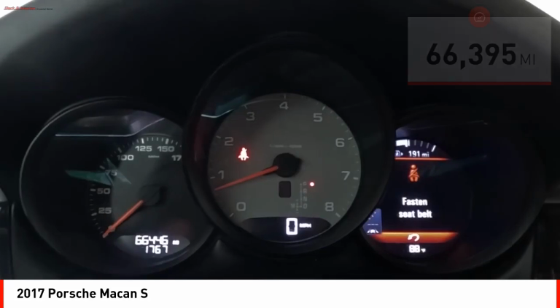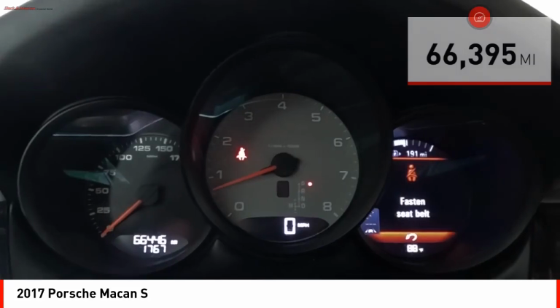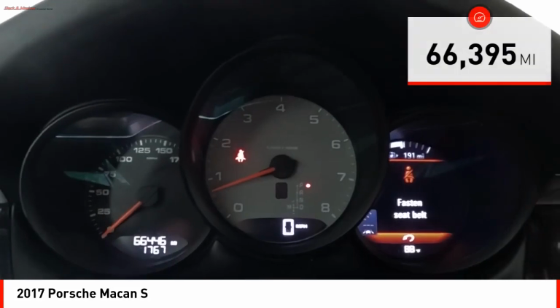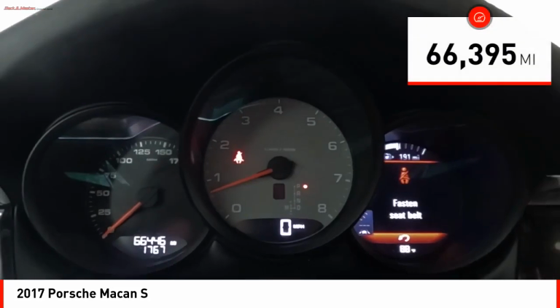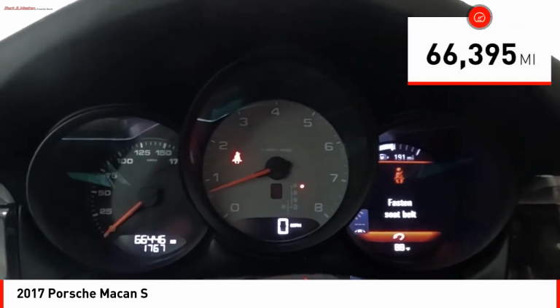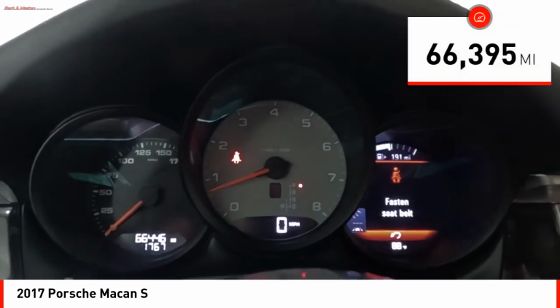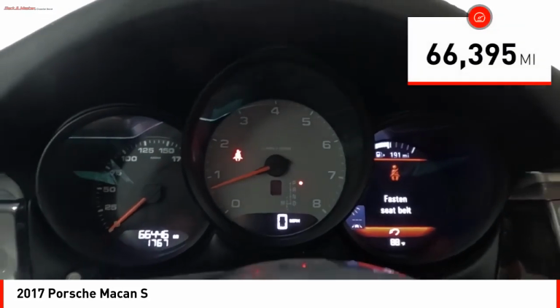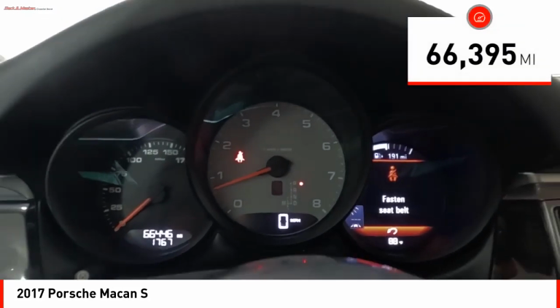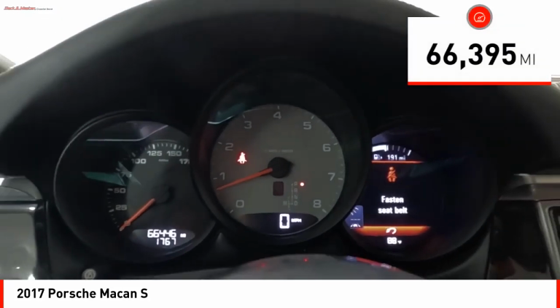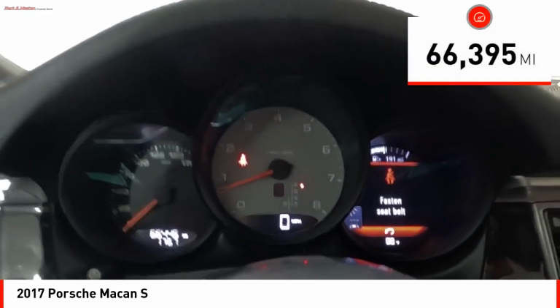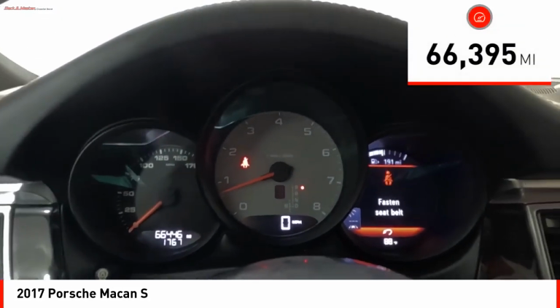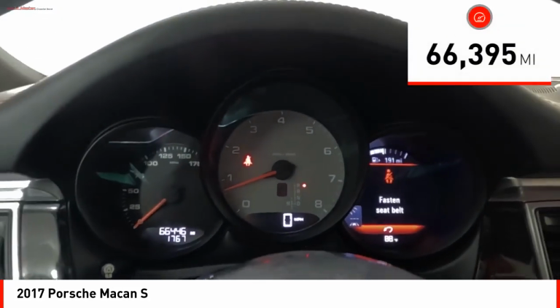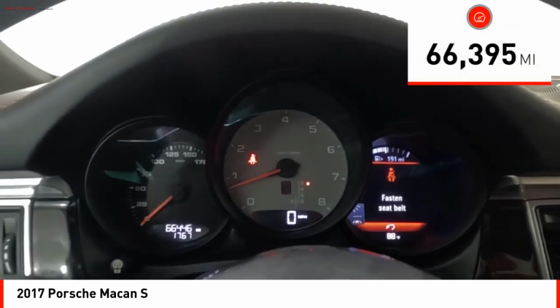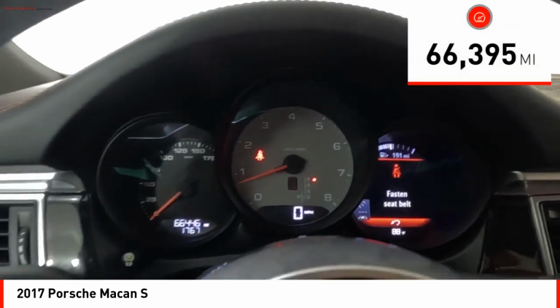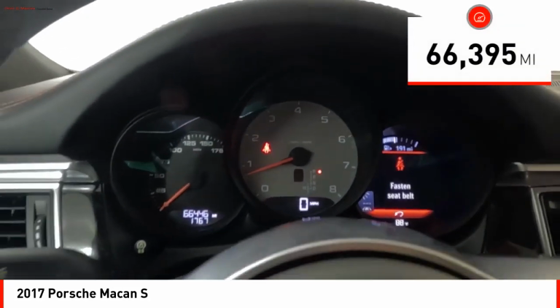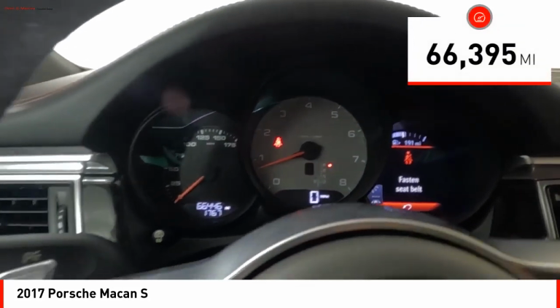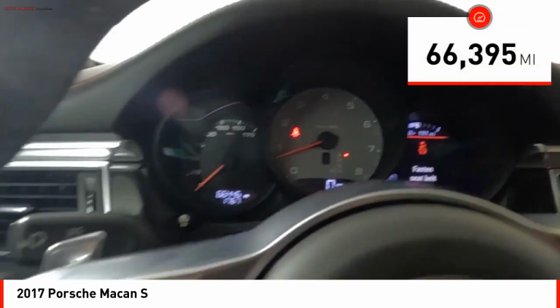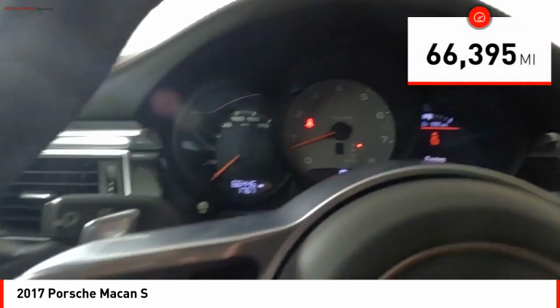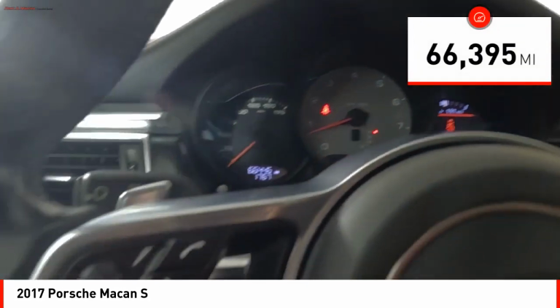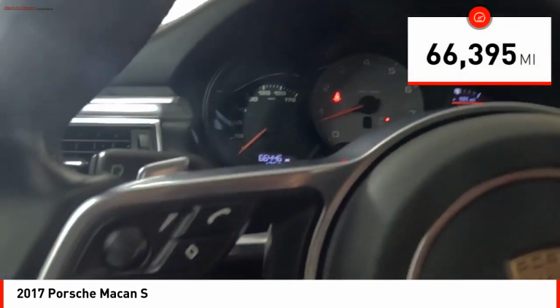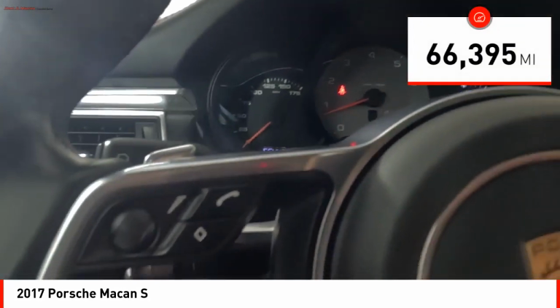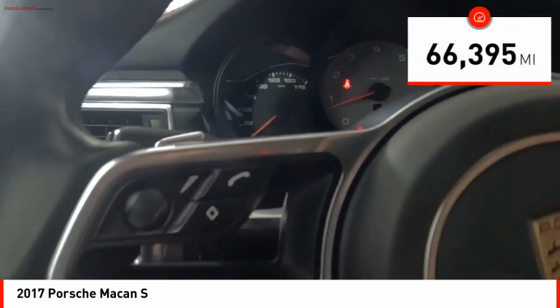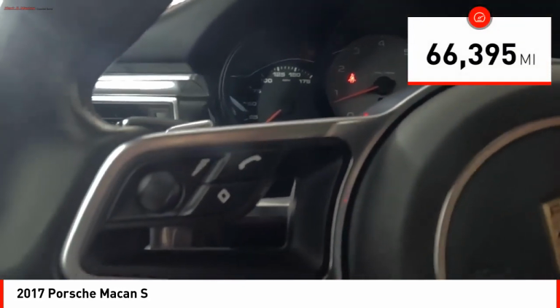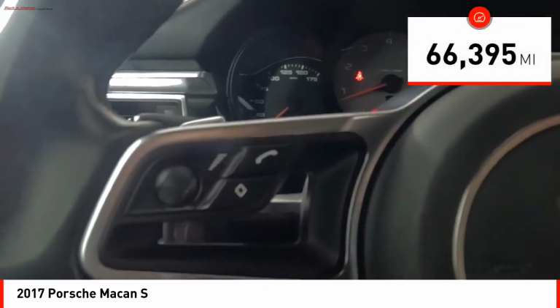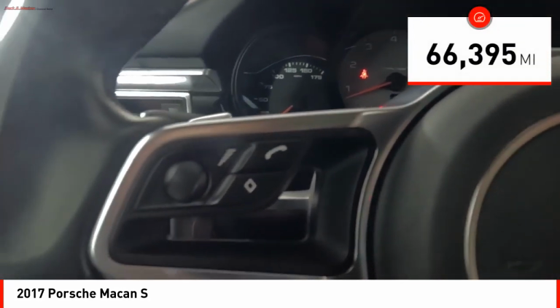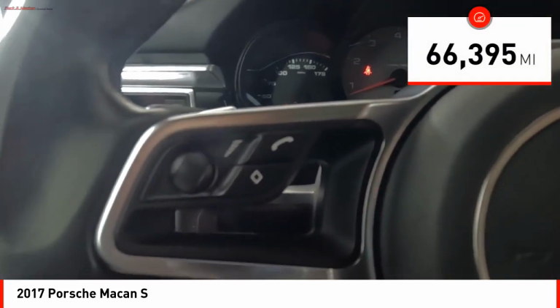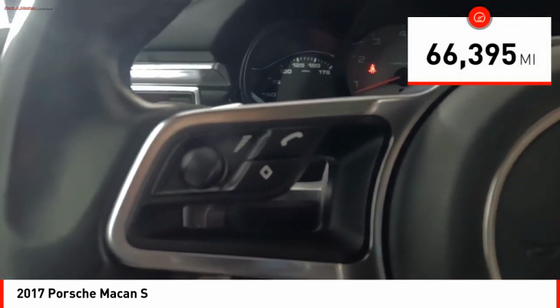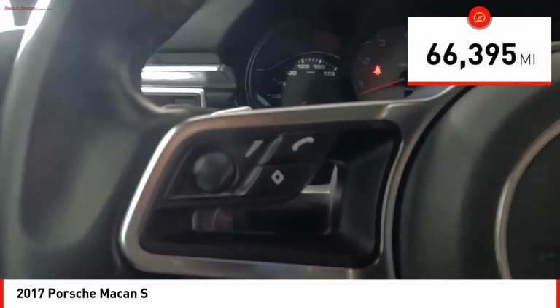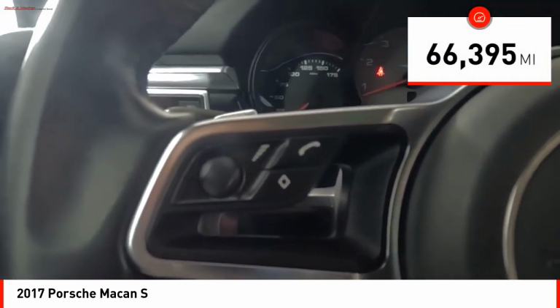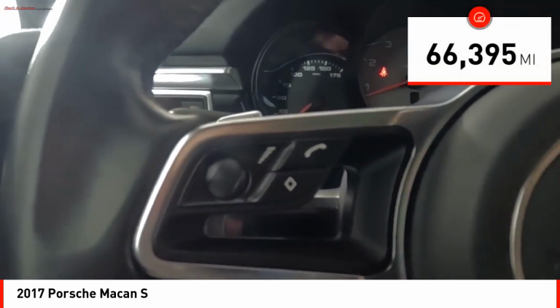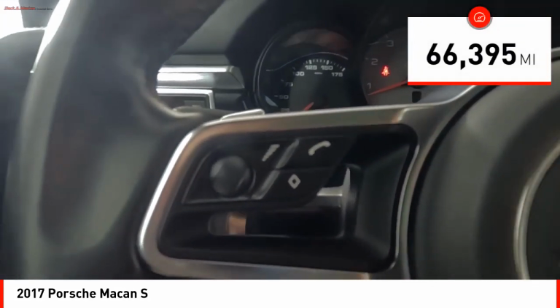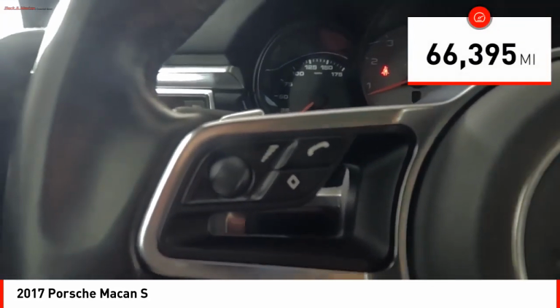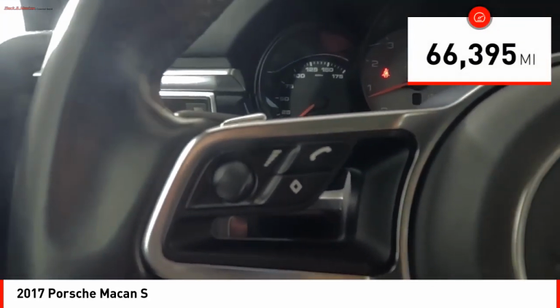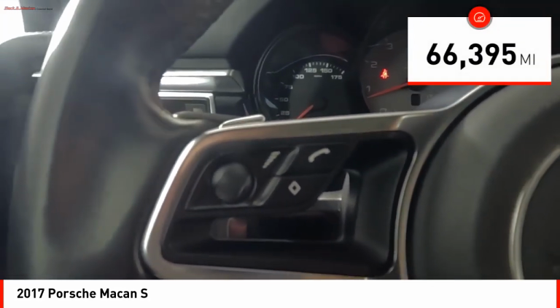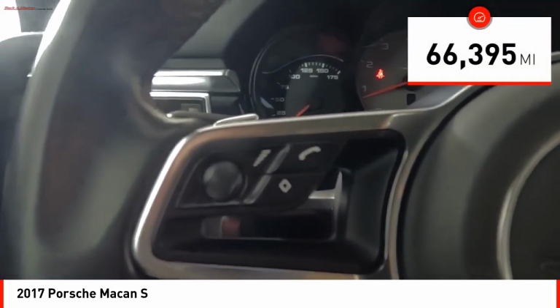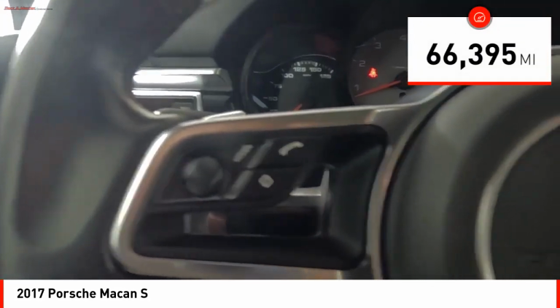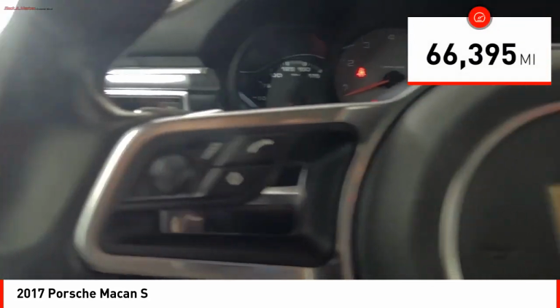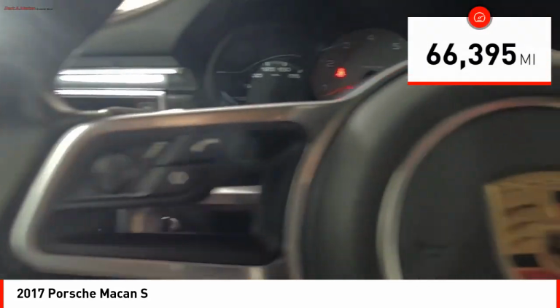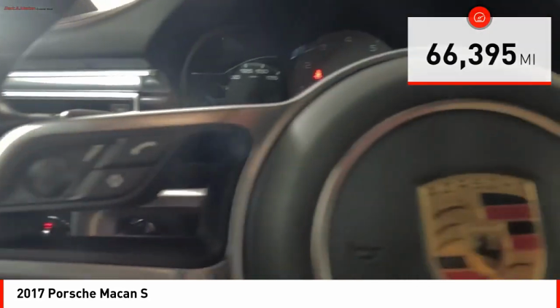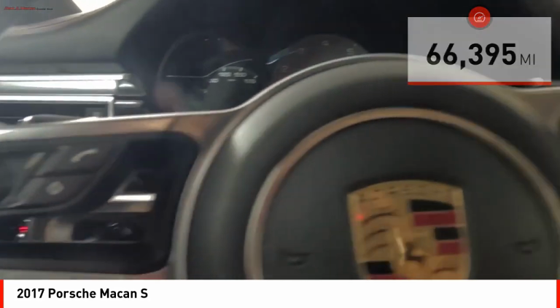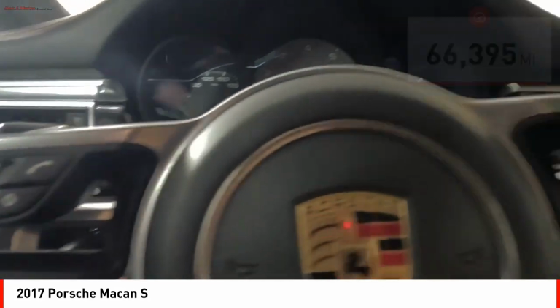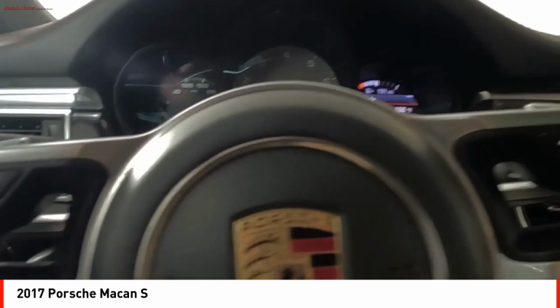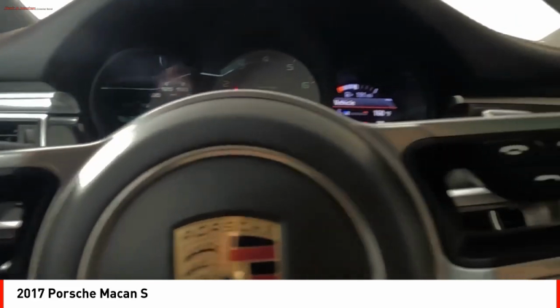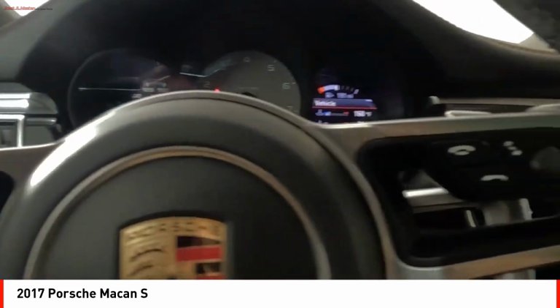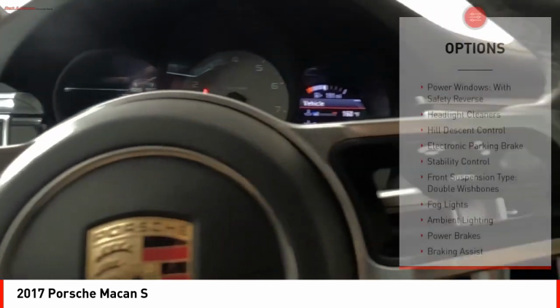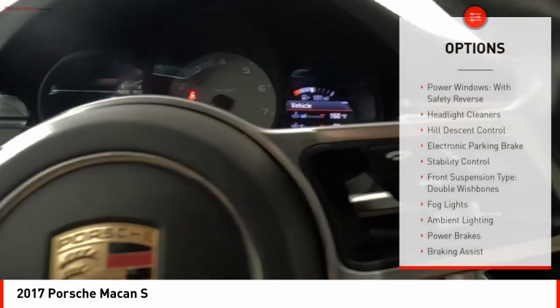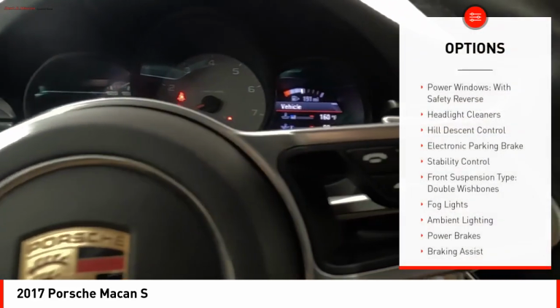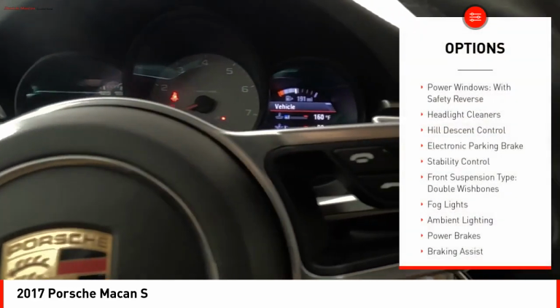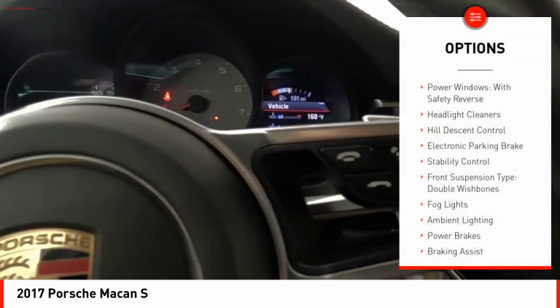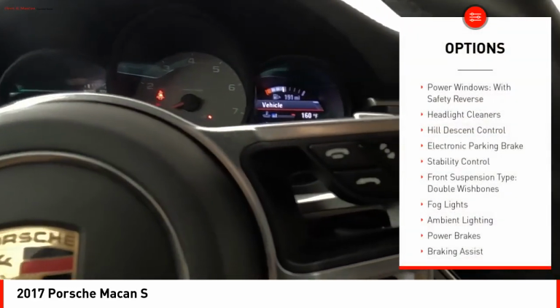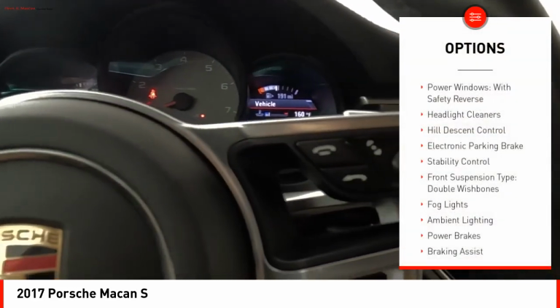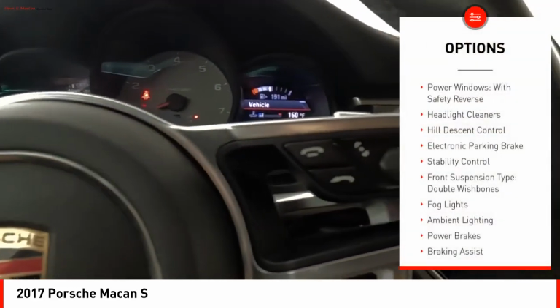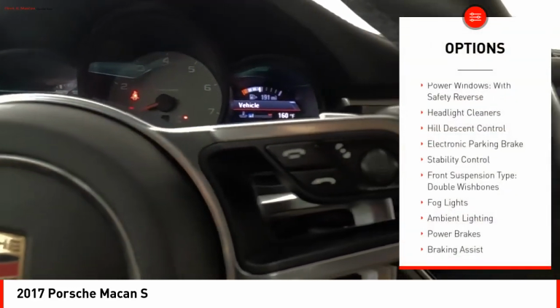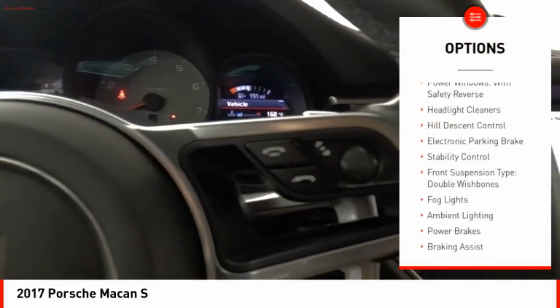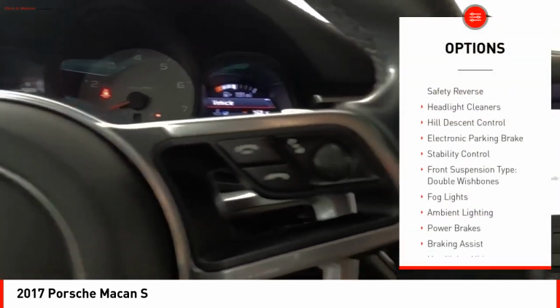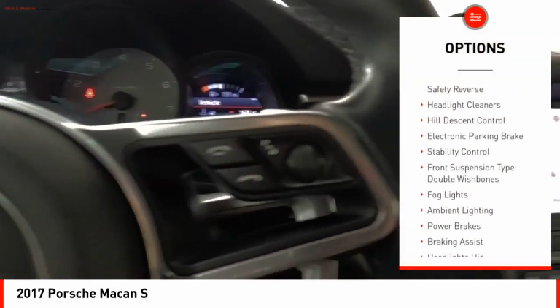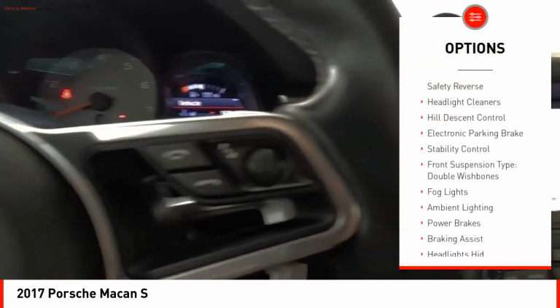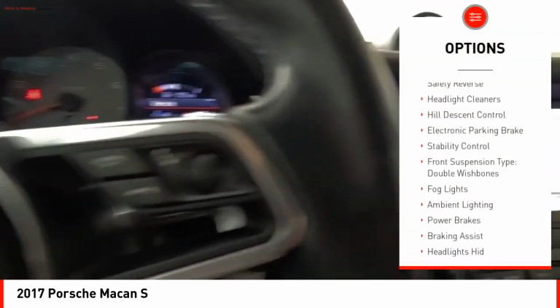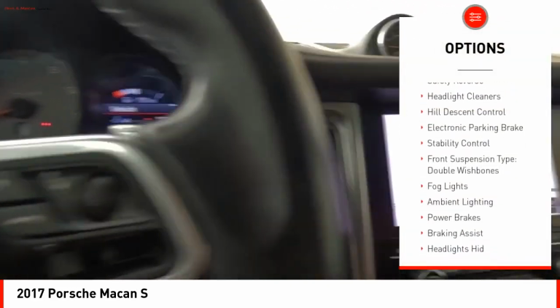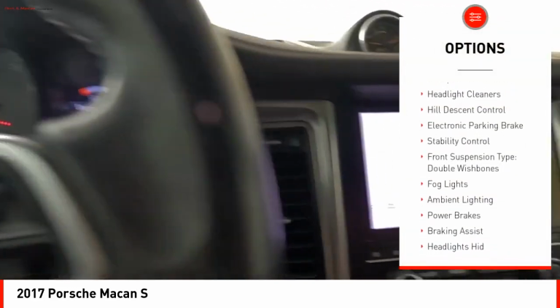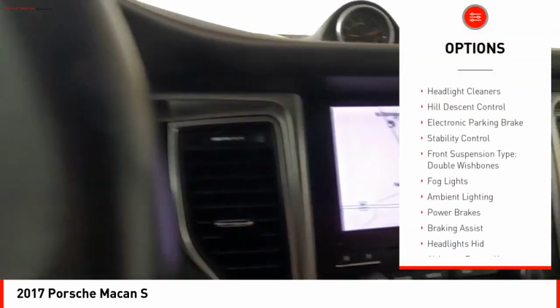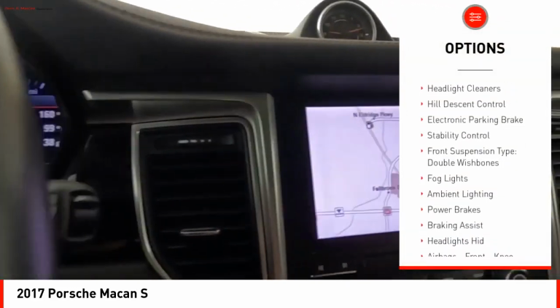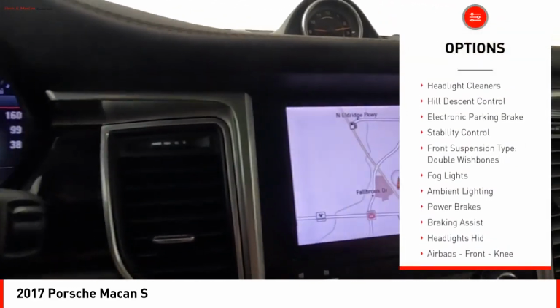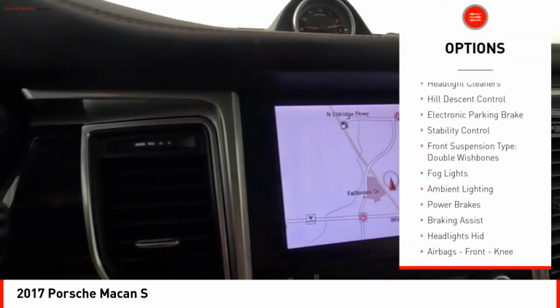This vehicle has less than 70,000 miles. Here are some of this vehicle's great options: power windows with safety reverse.